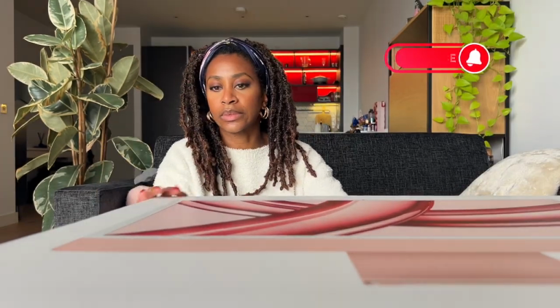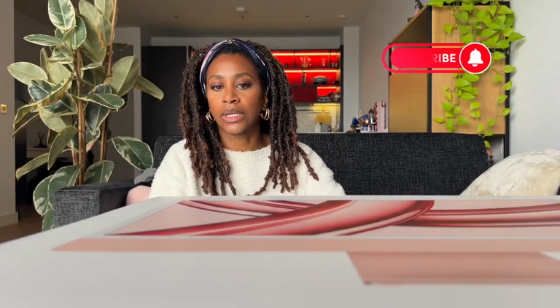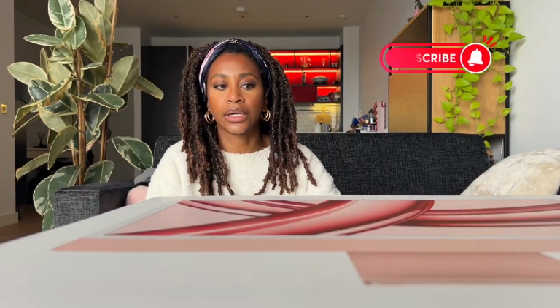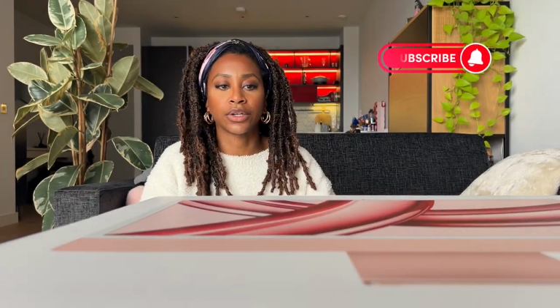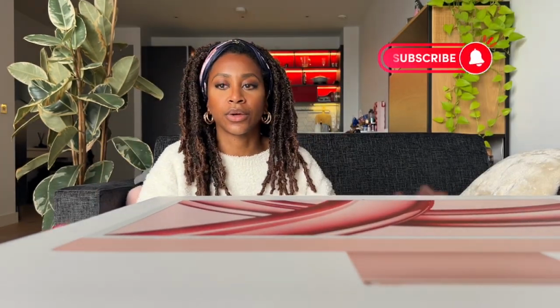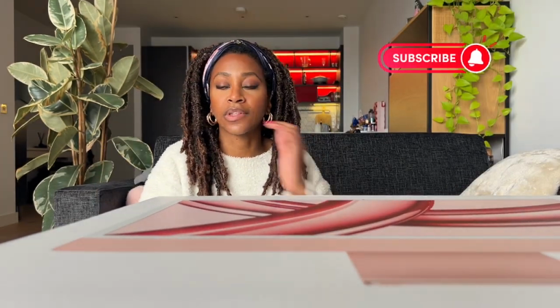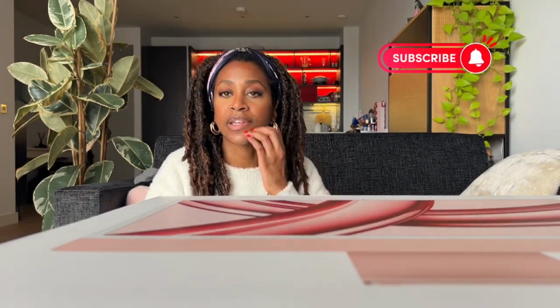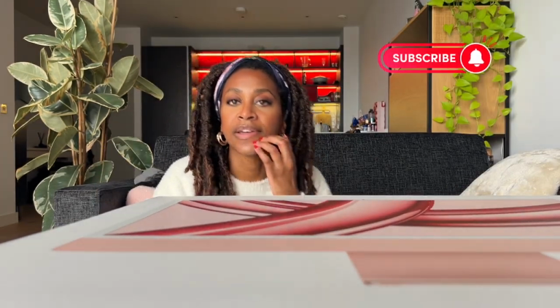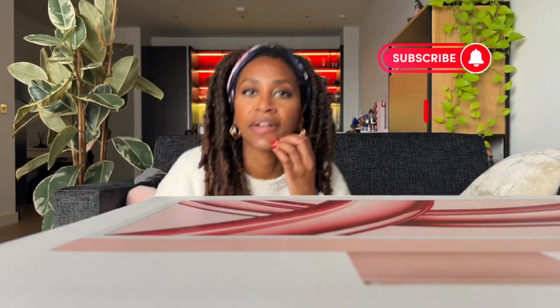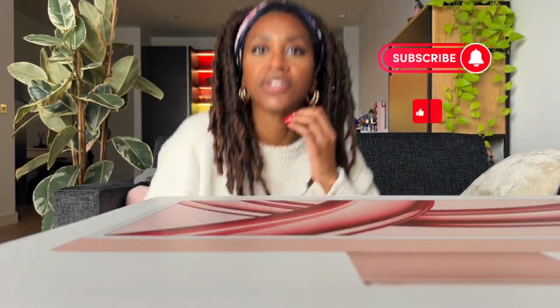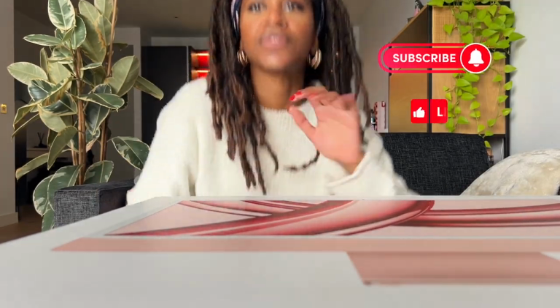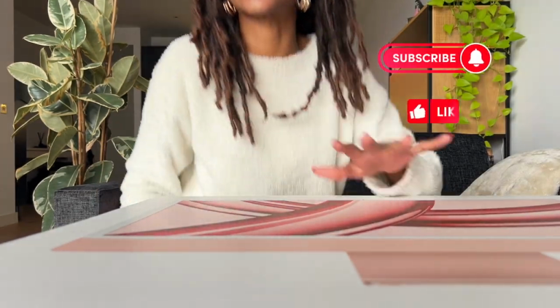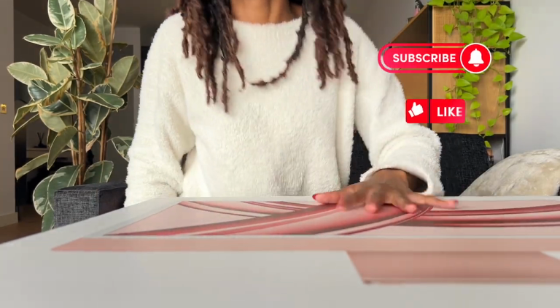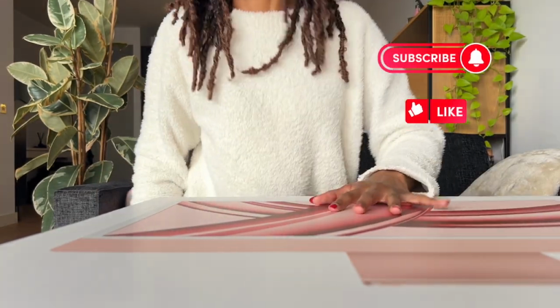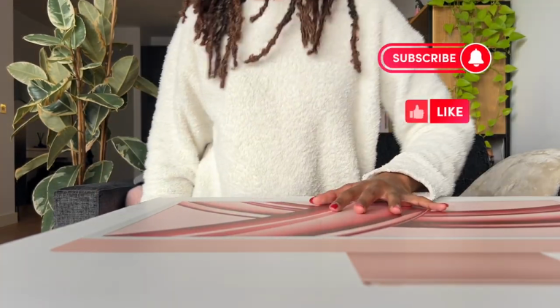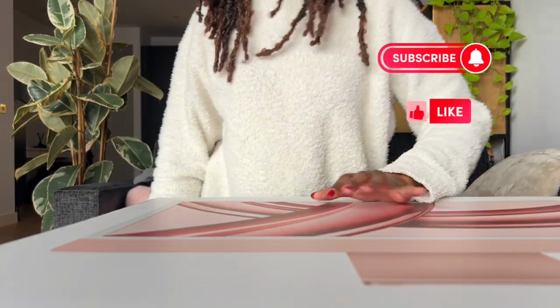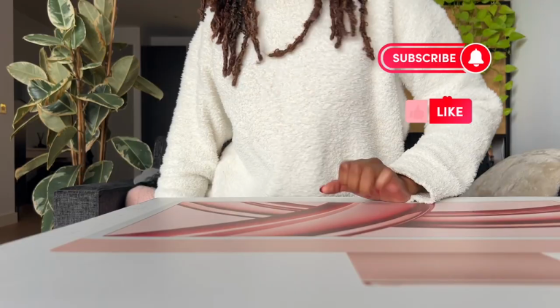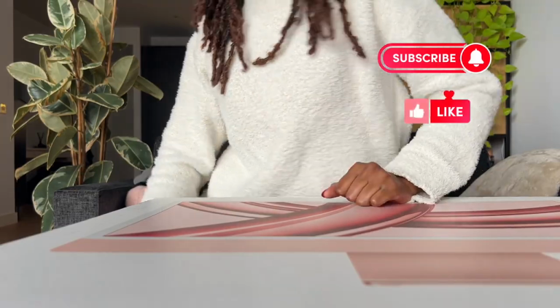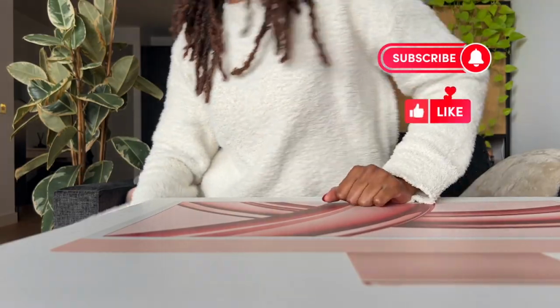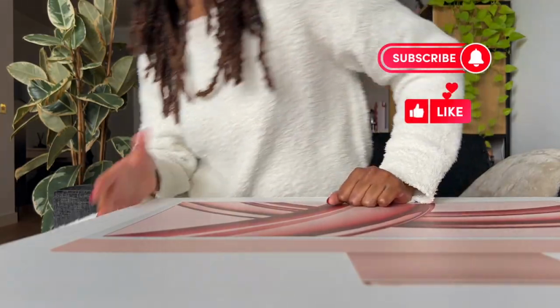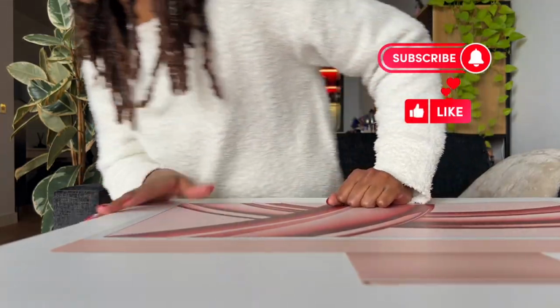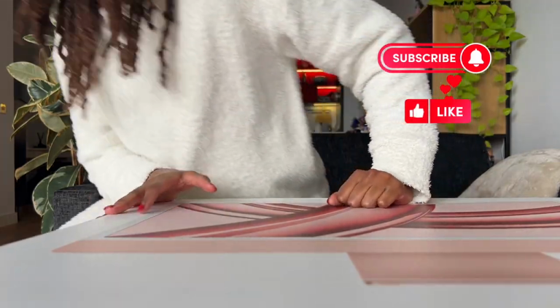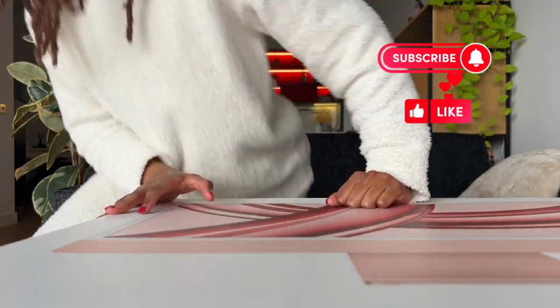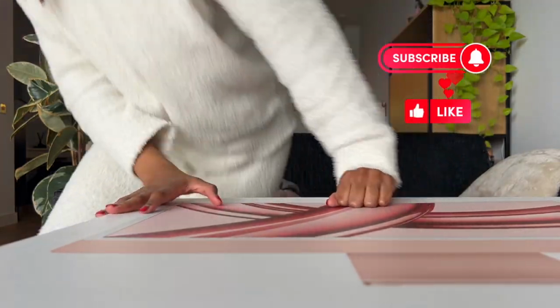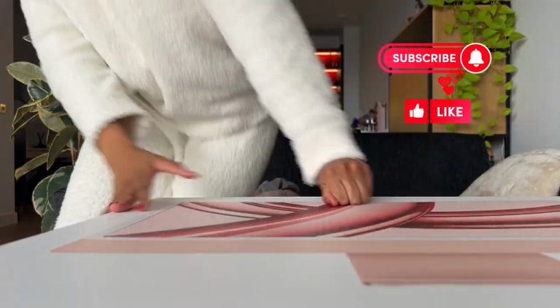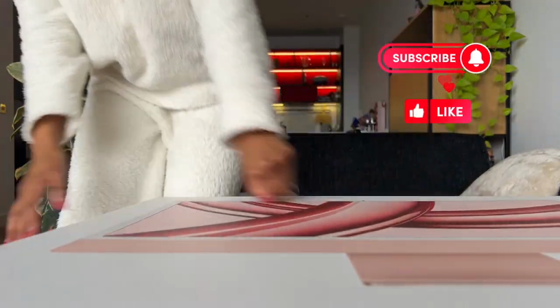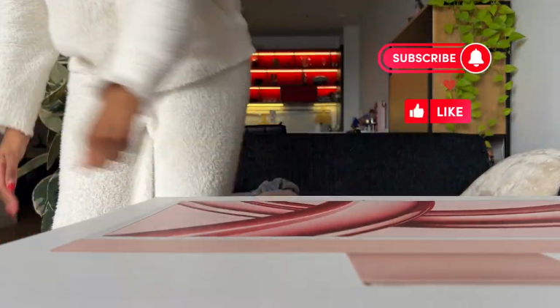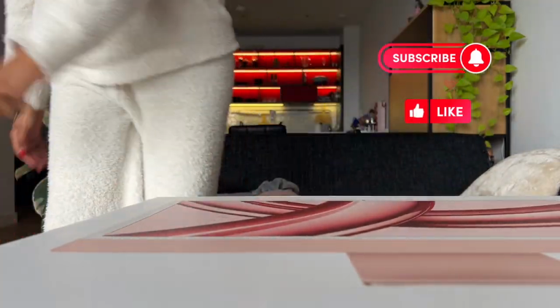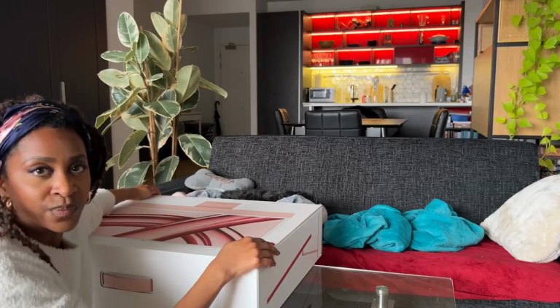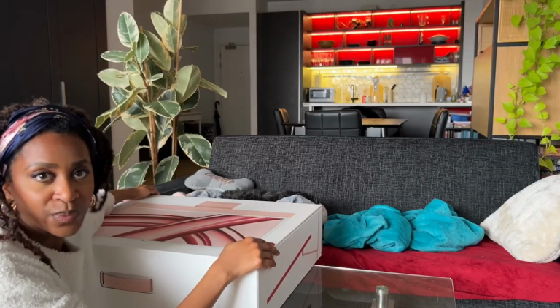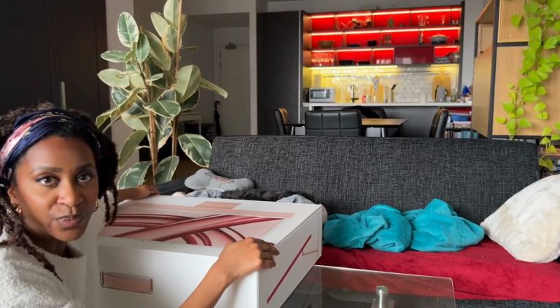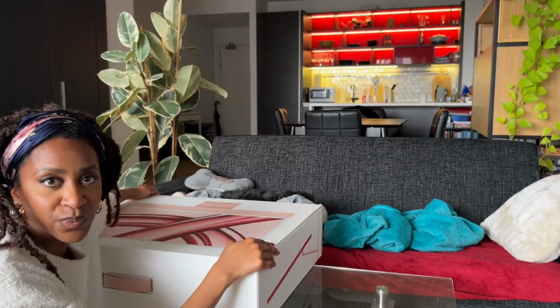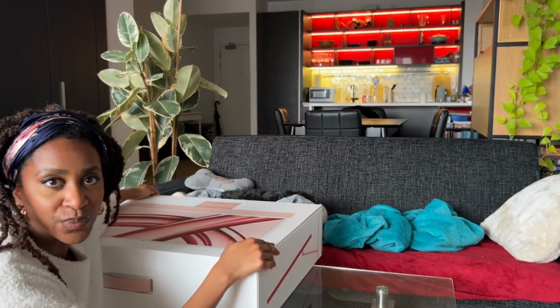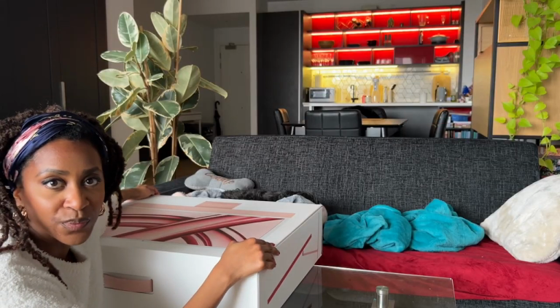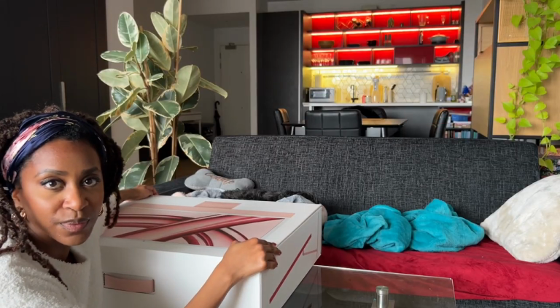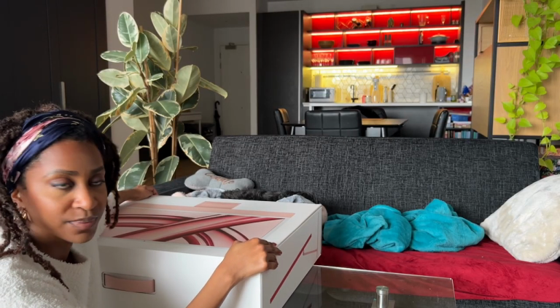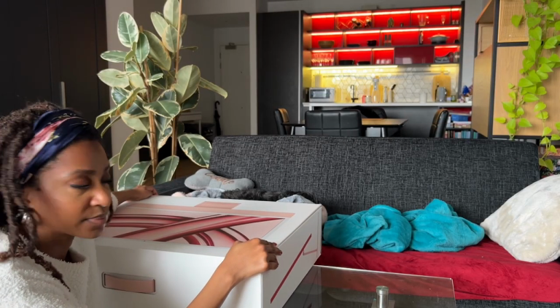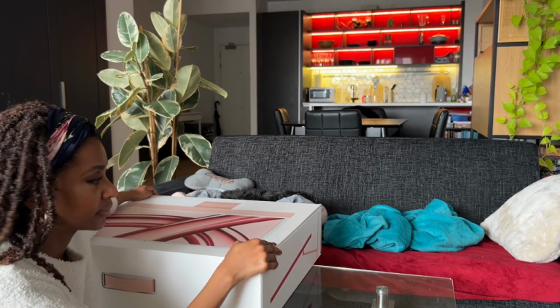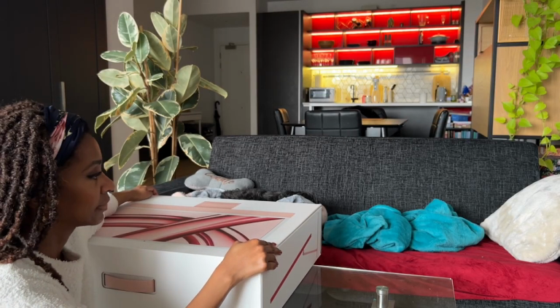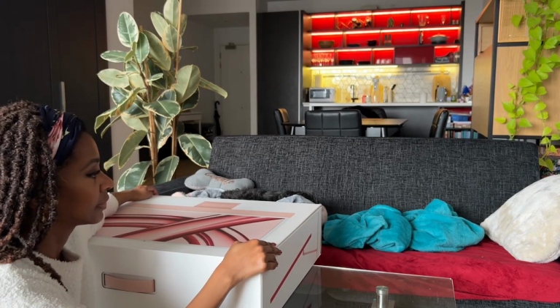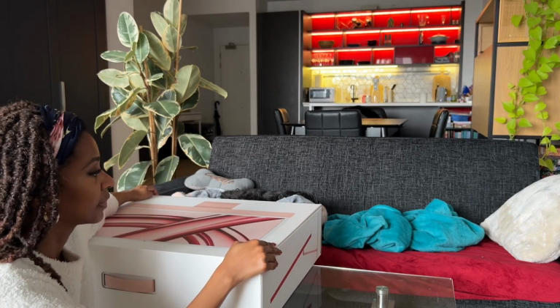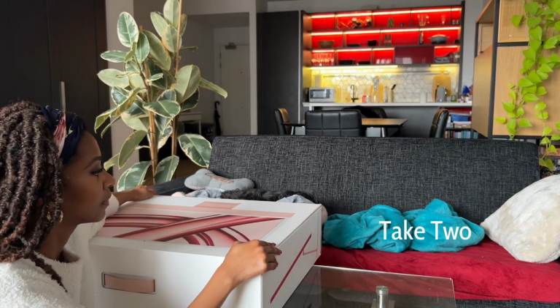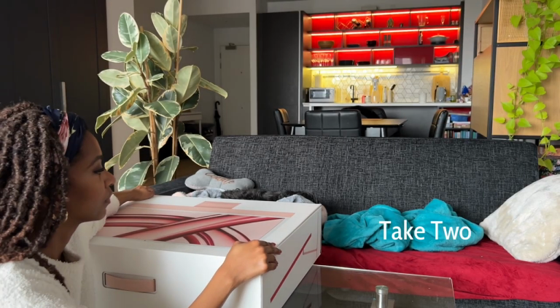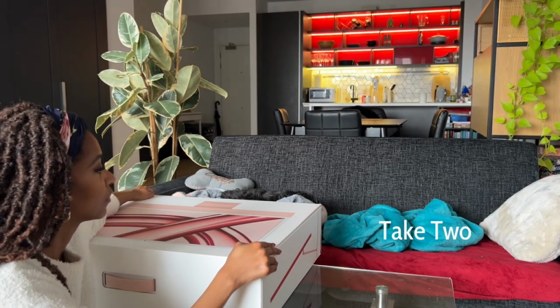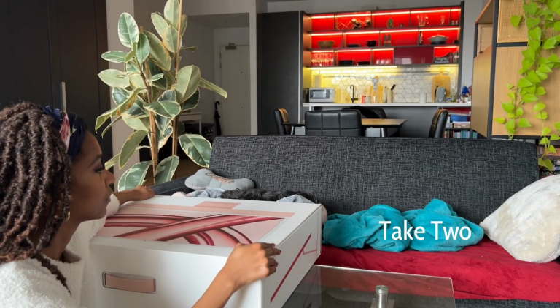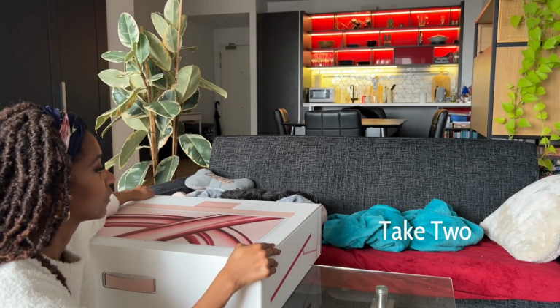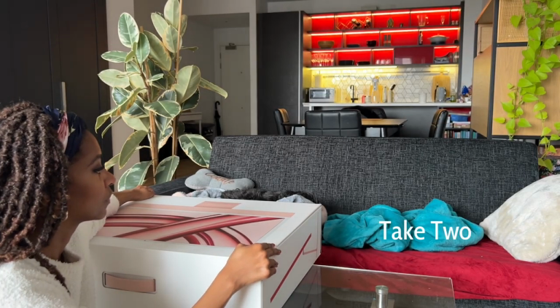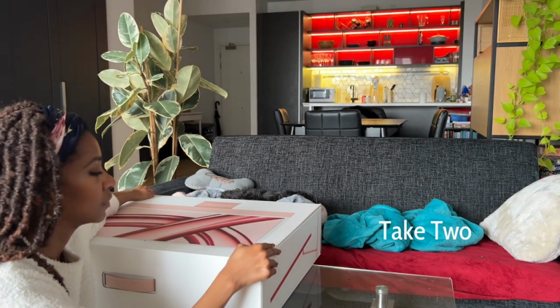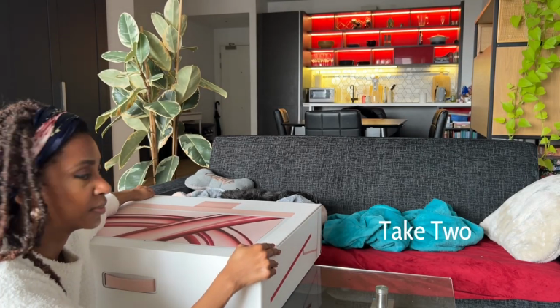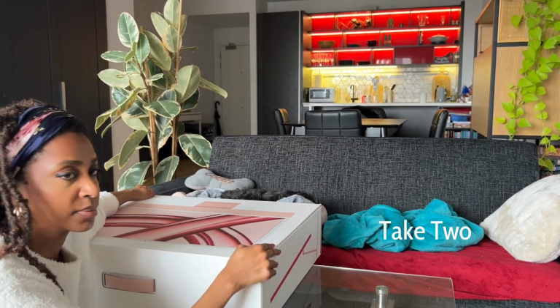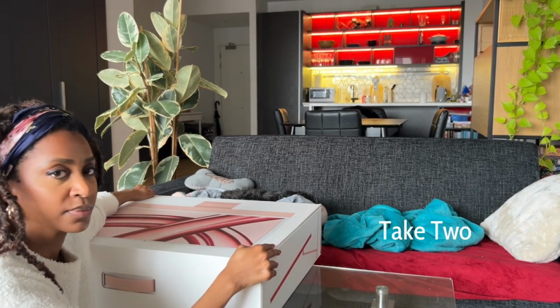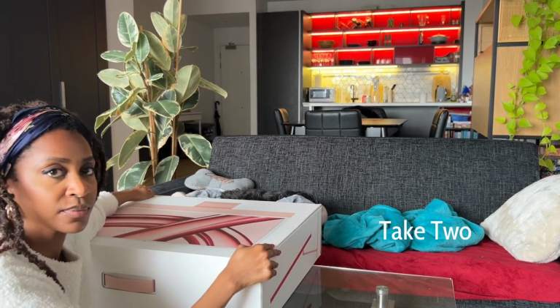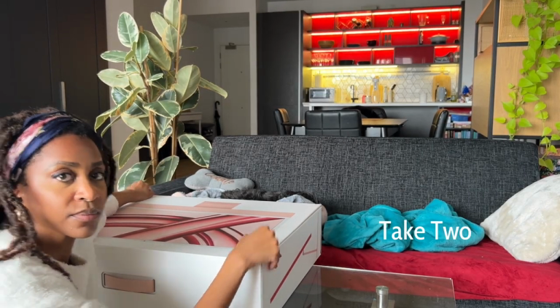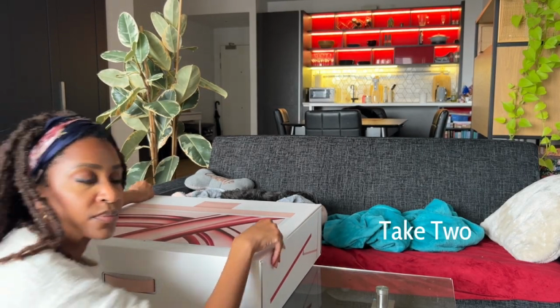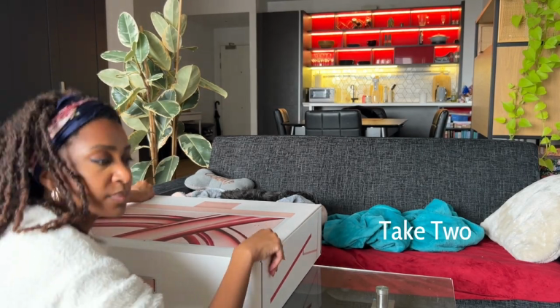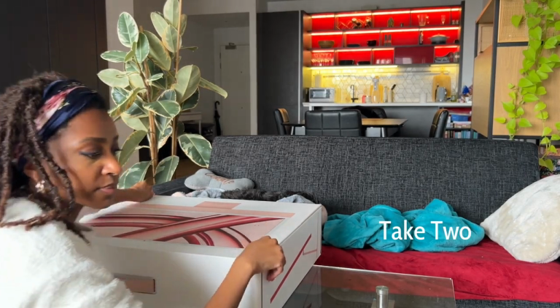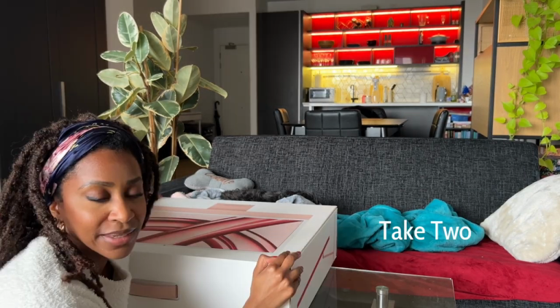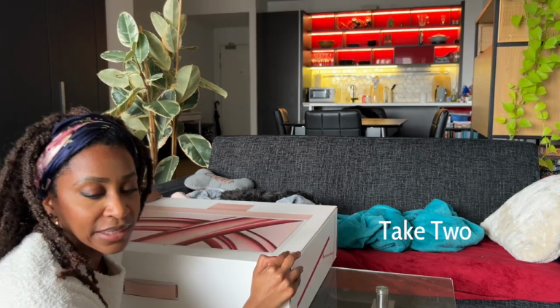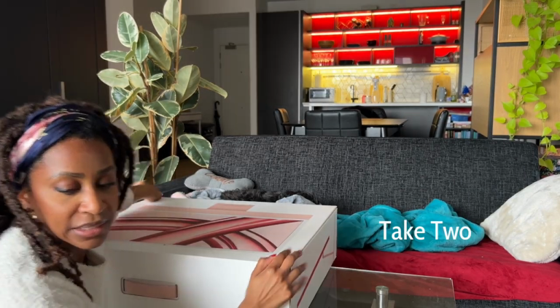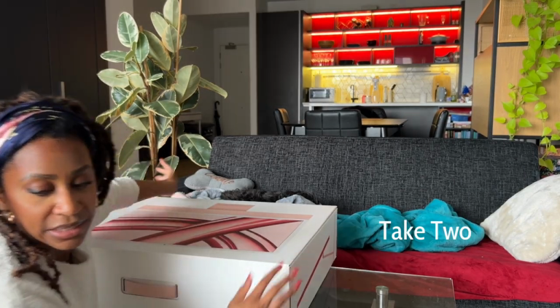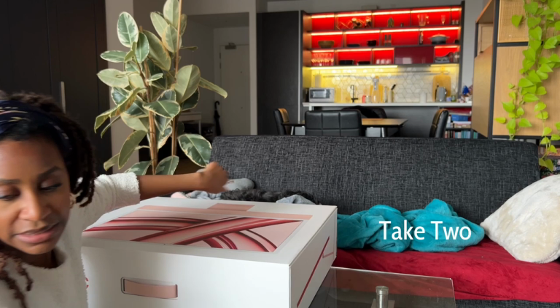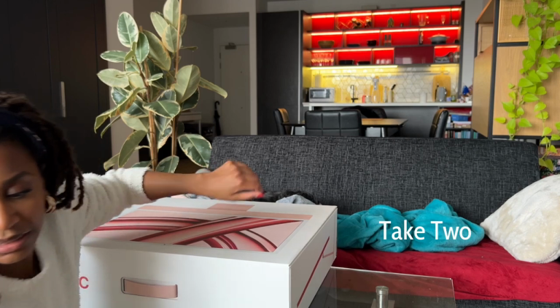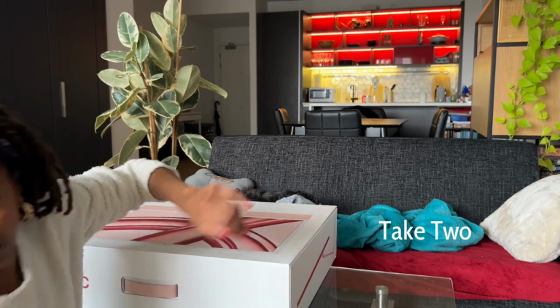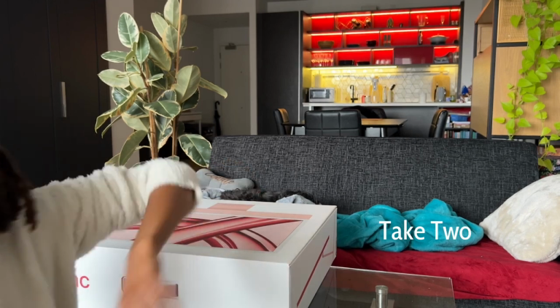I don't know, this angle — I just feel like this angle is not working. Can they see me?